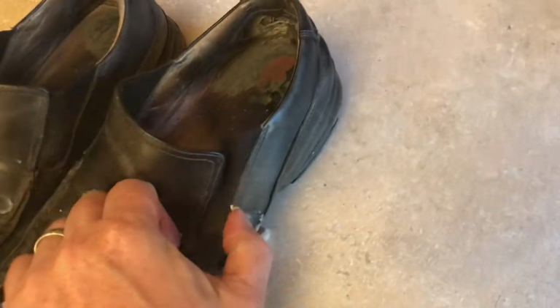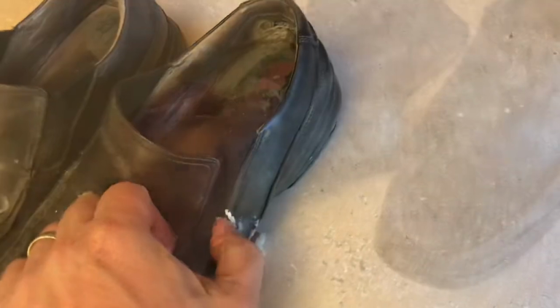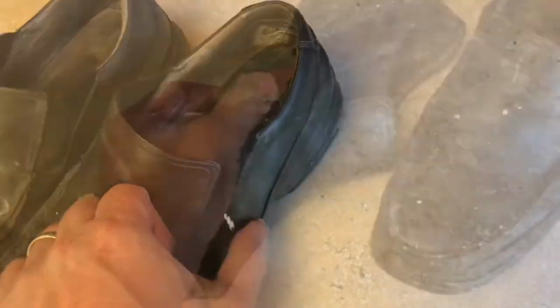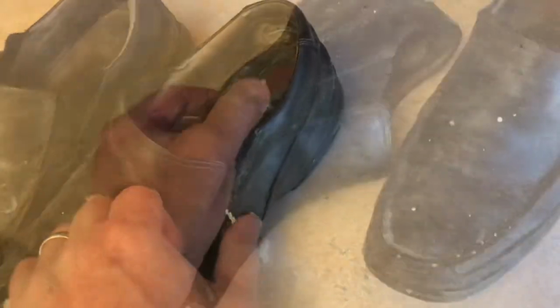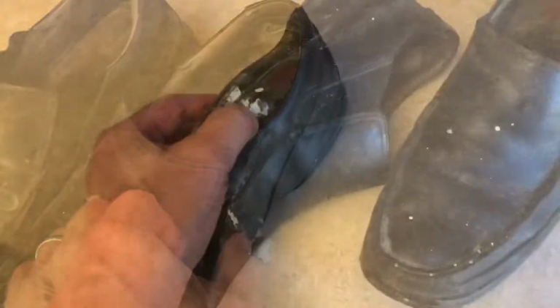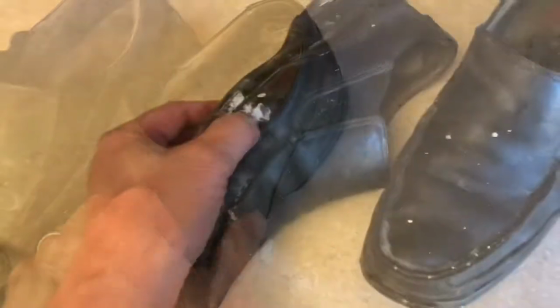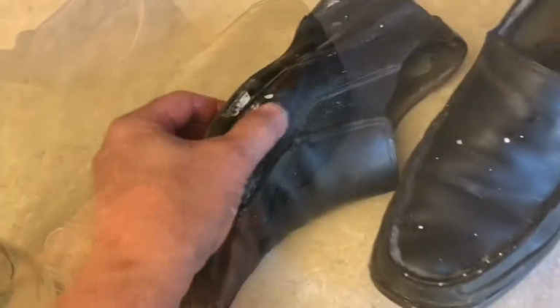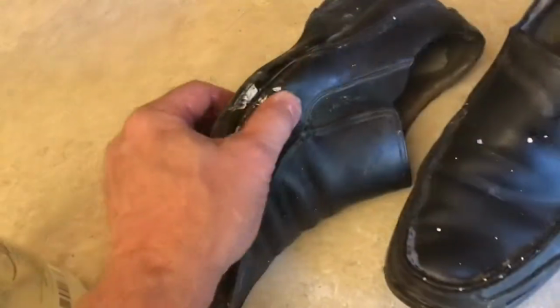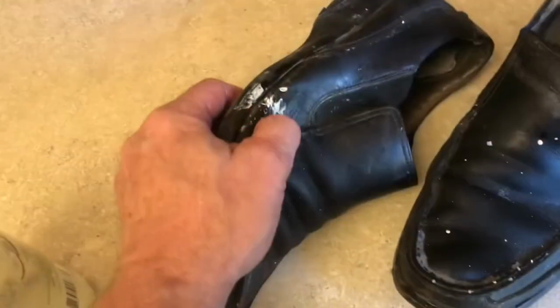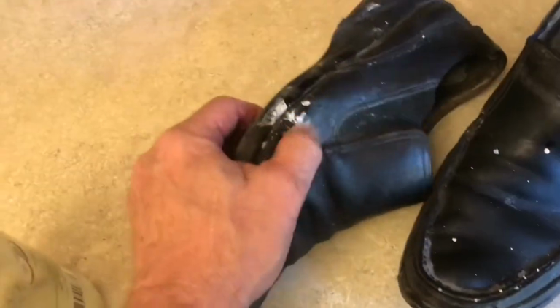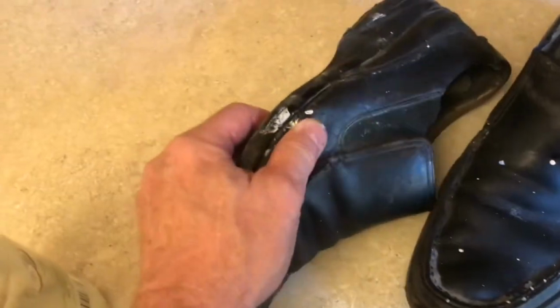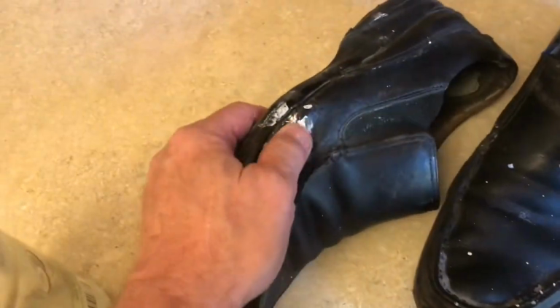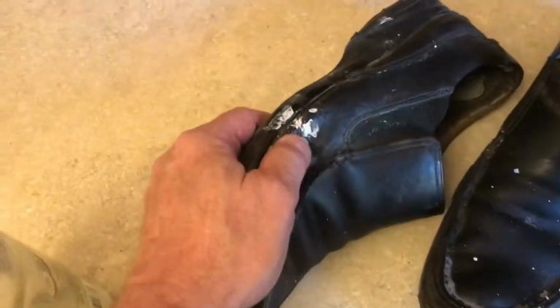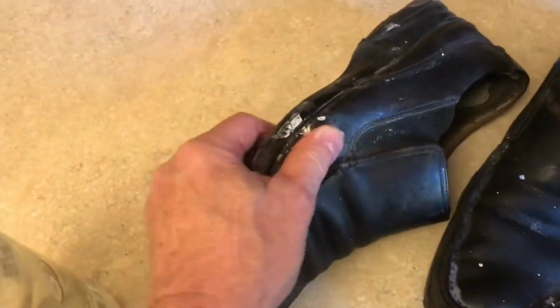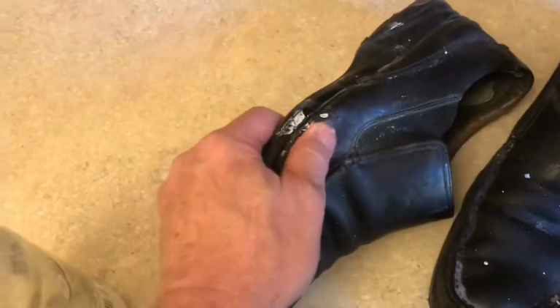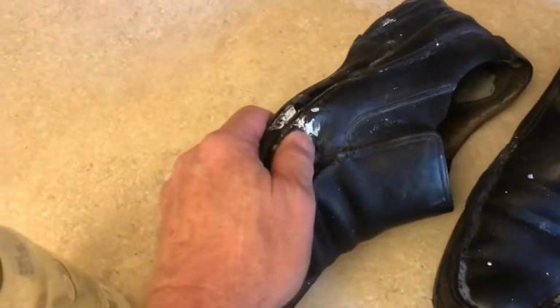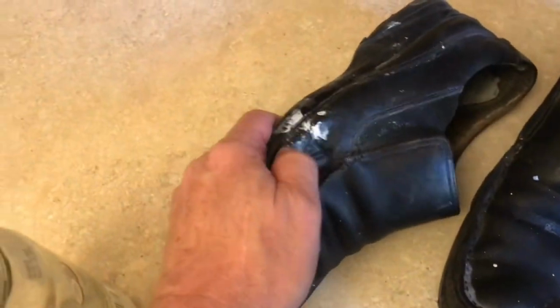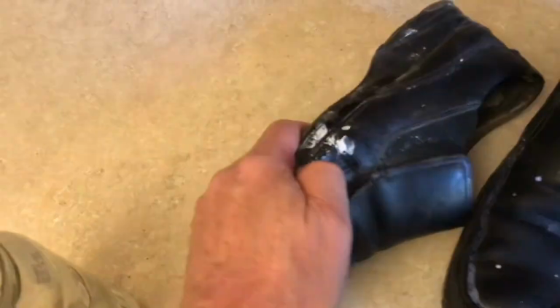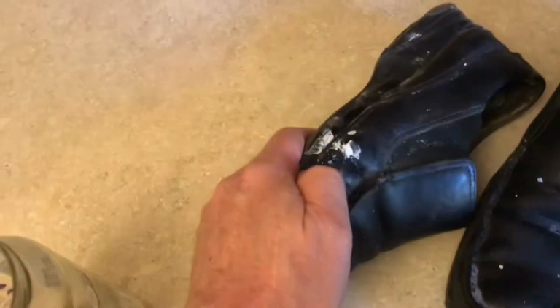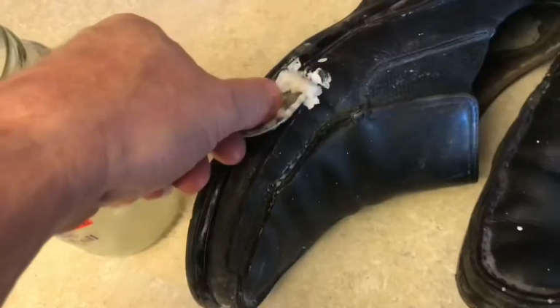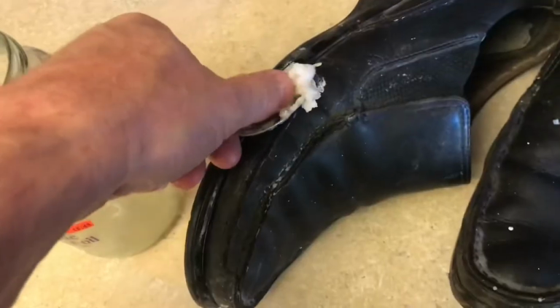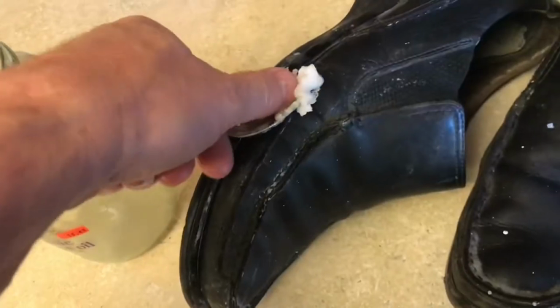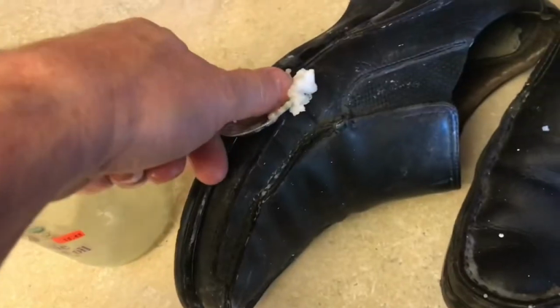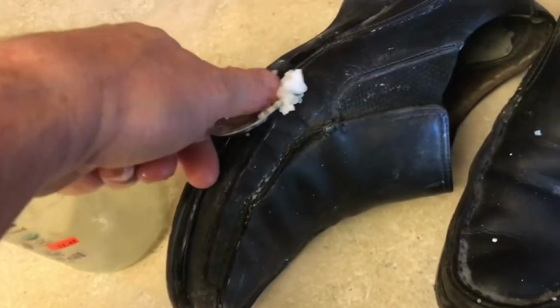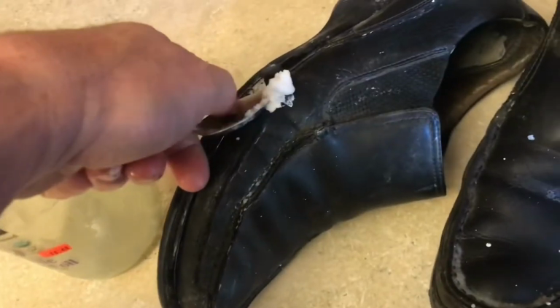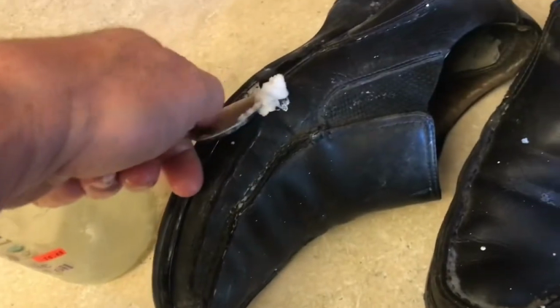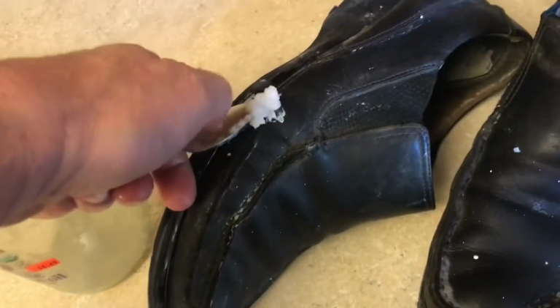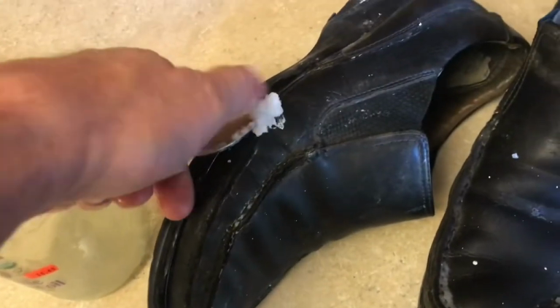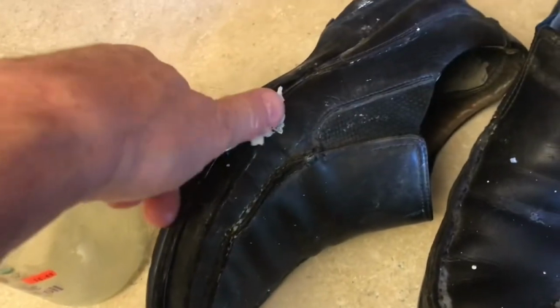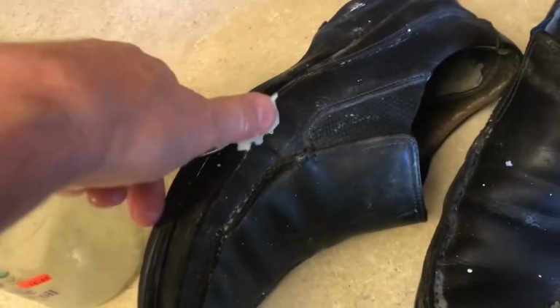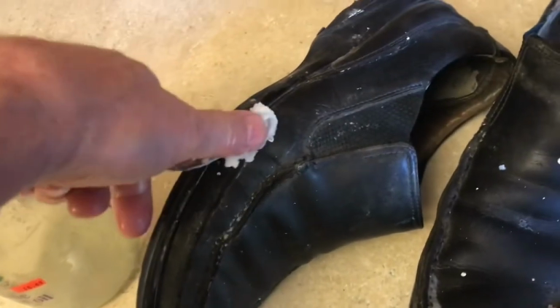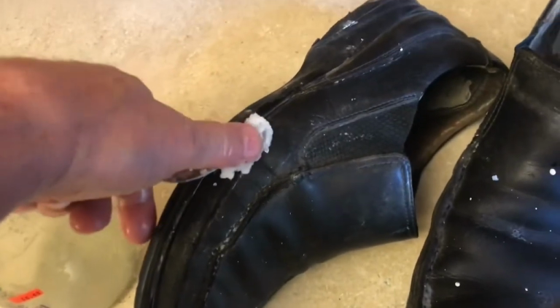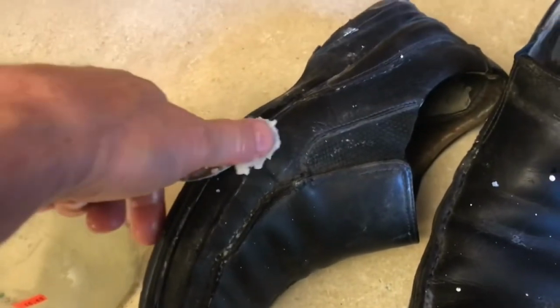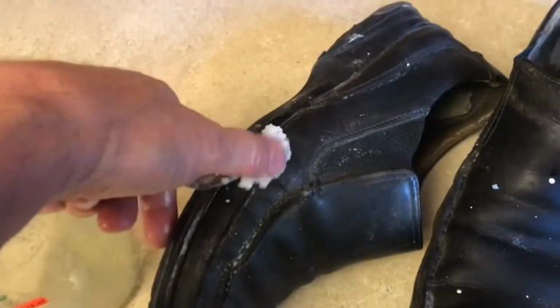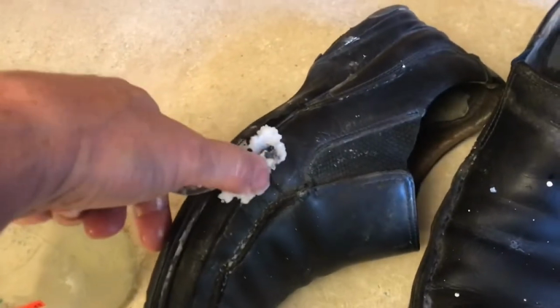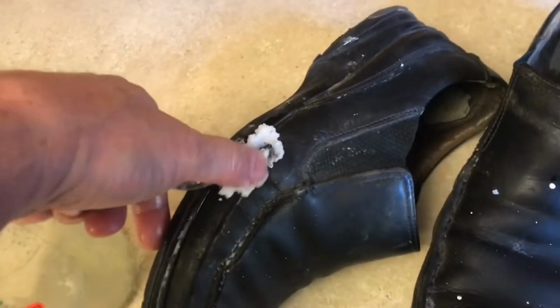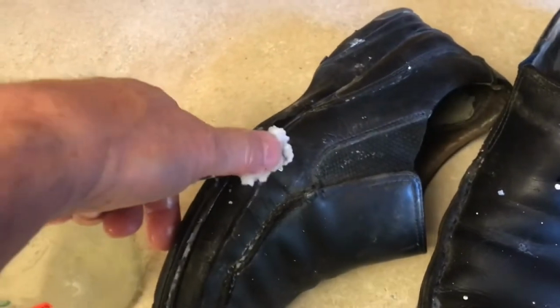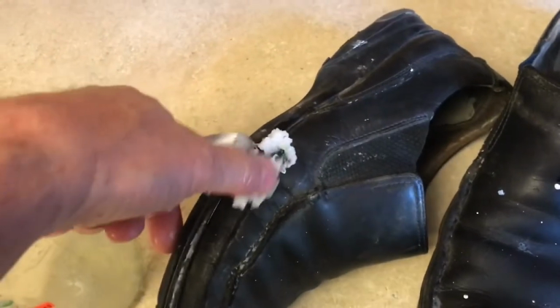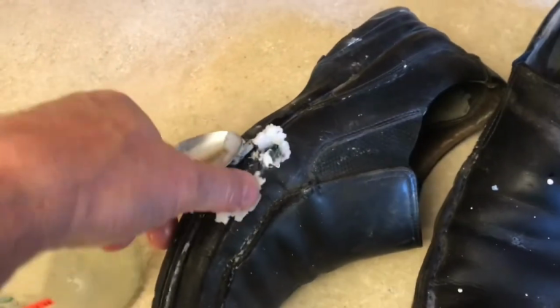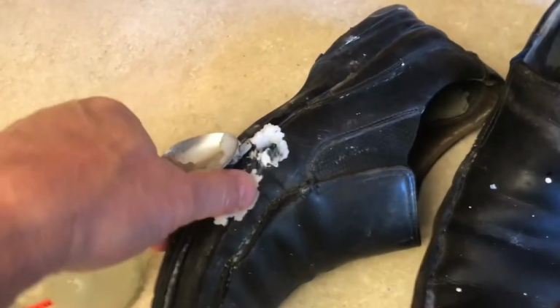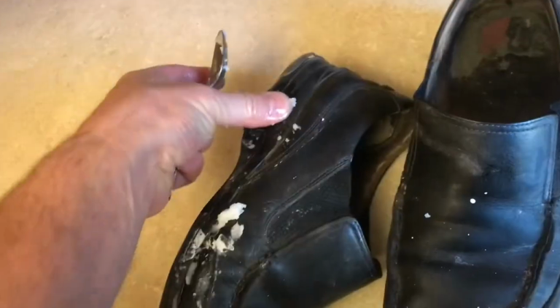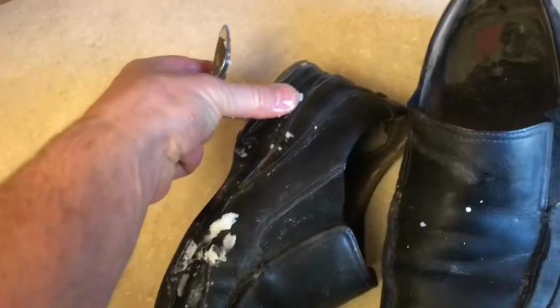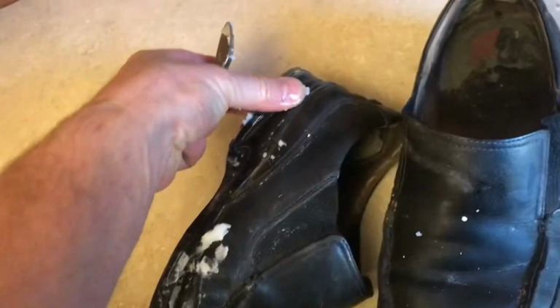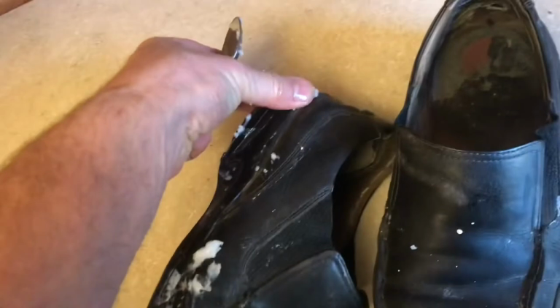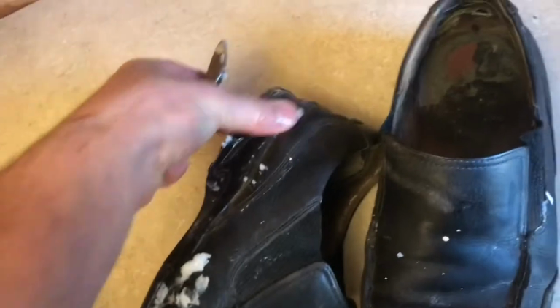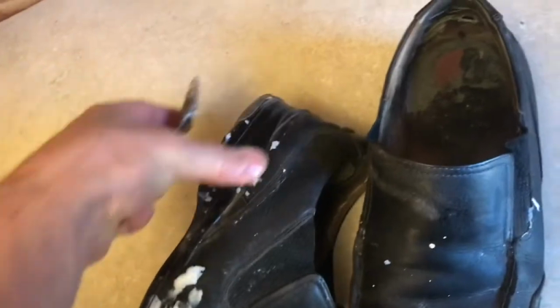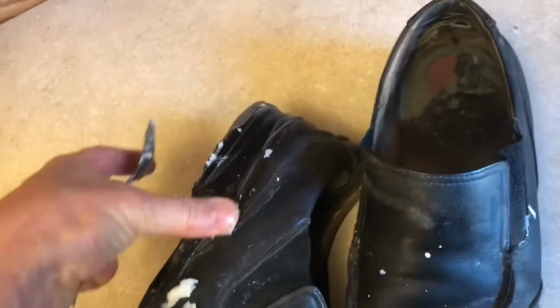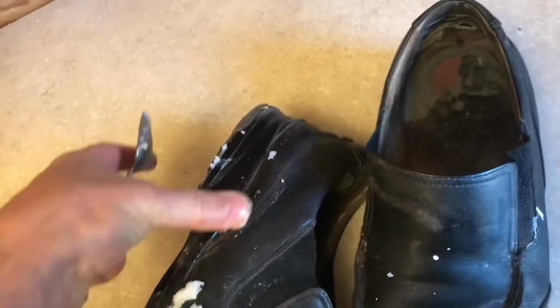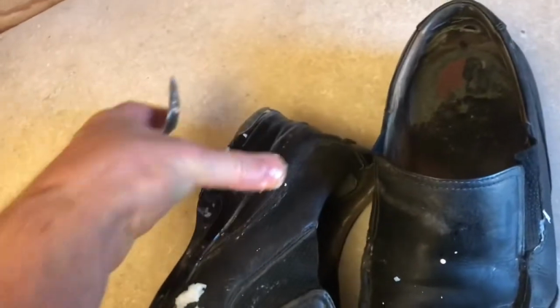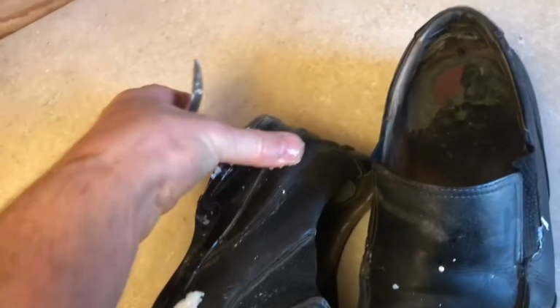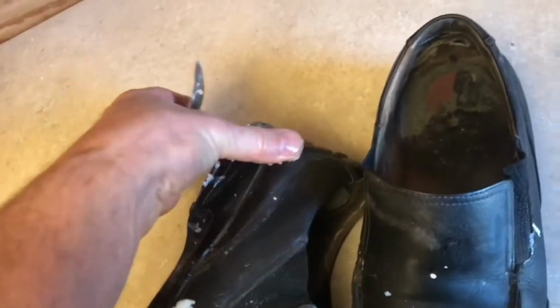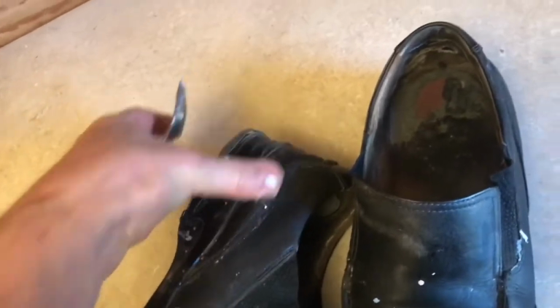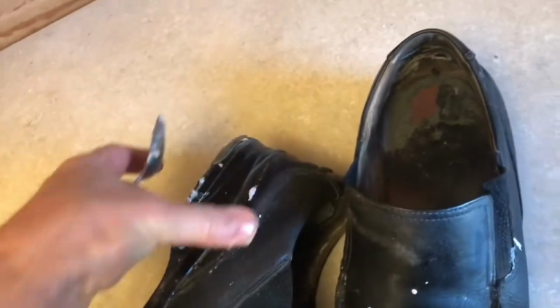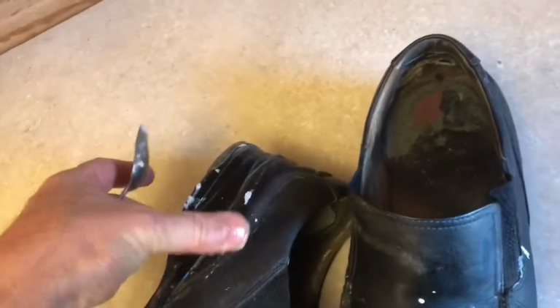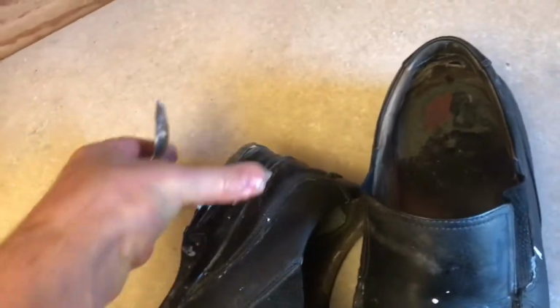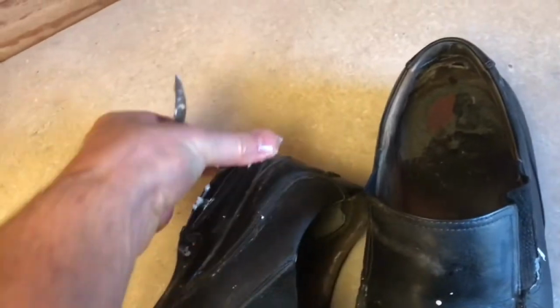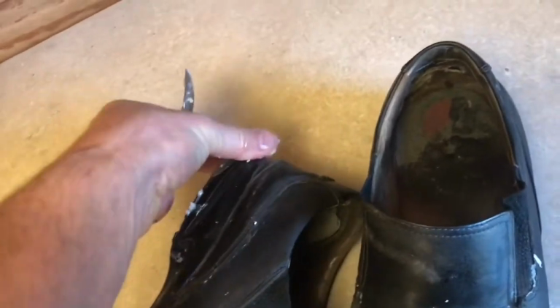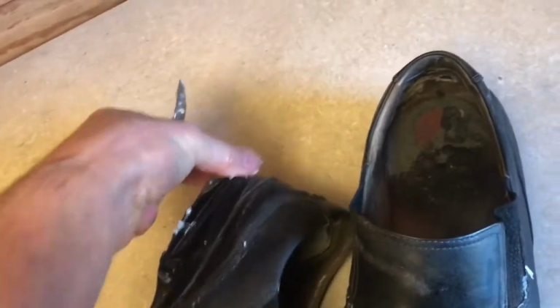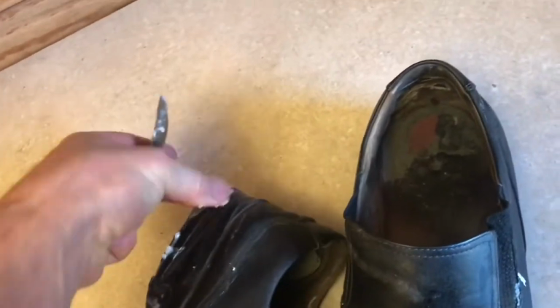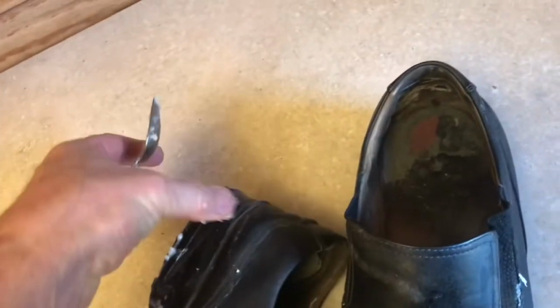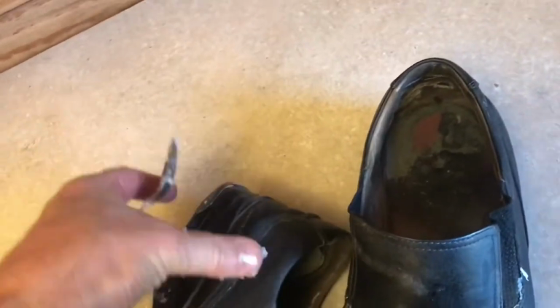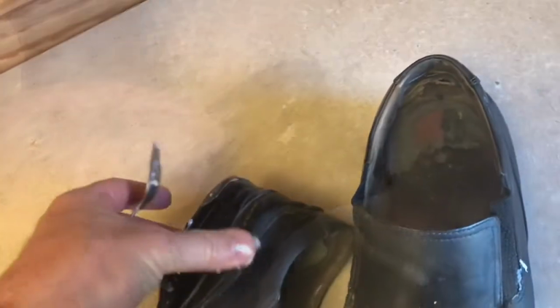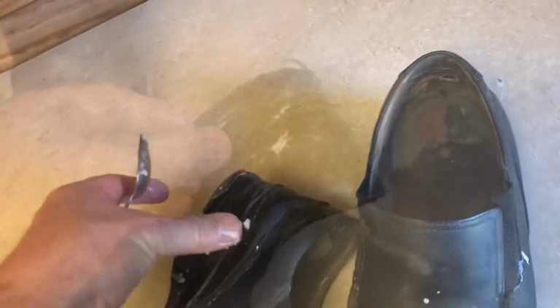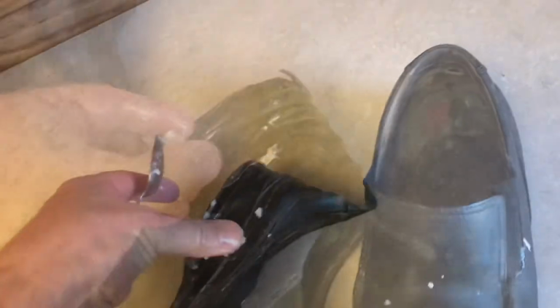Some of these paint splotches are pretty big. Add the oil on, just let it work in. Add it all over the shoe, especially where the paint is.